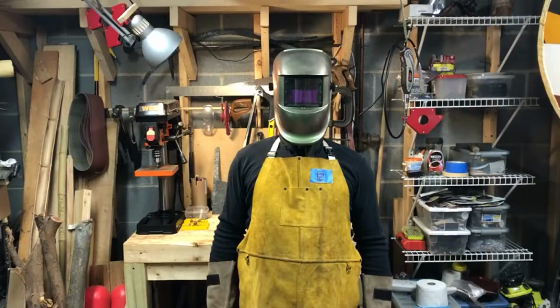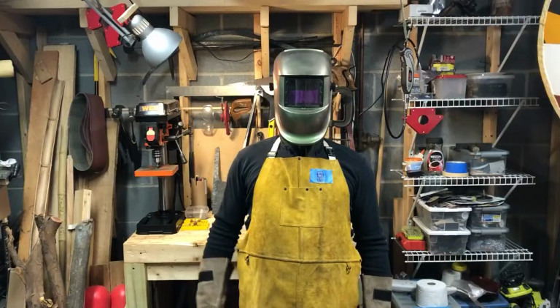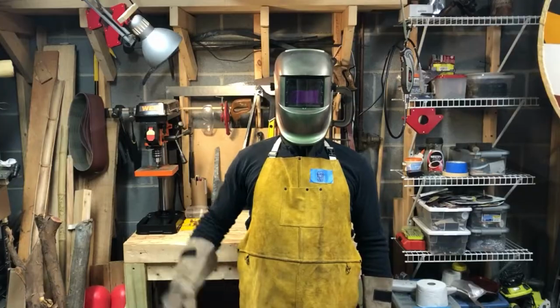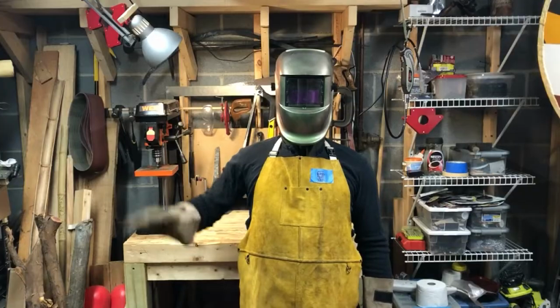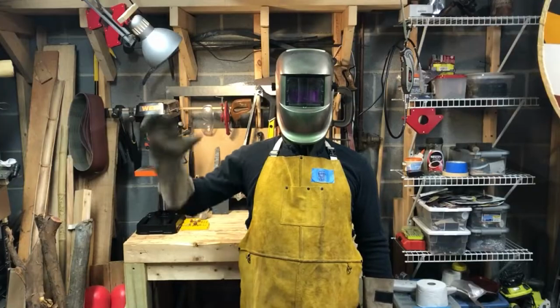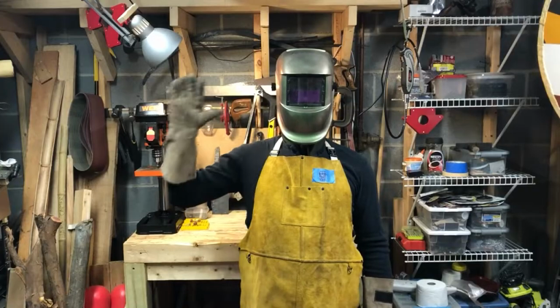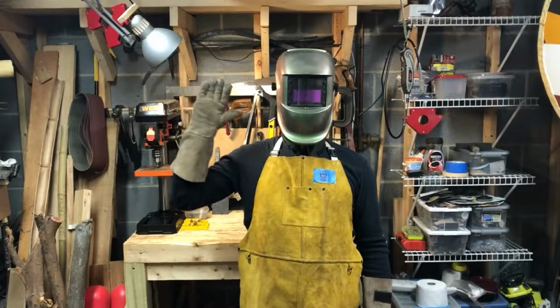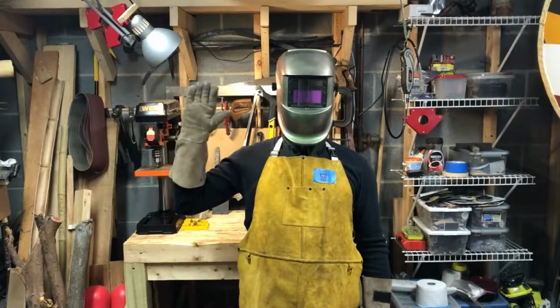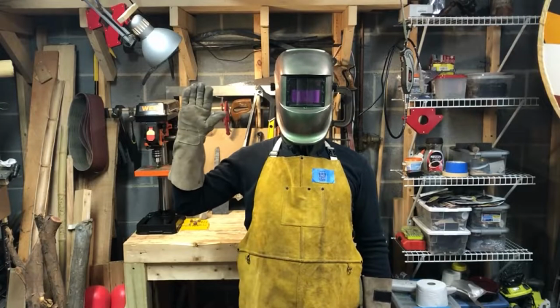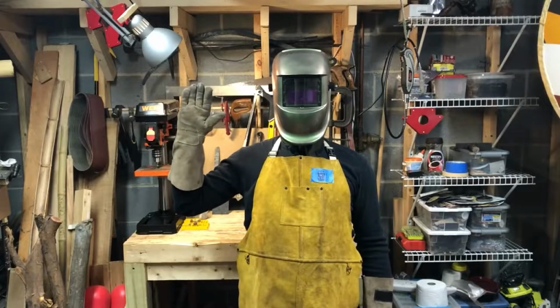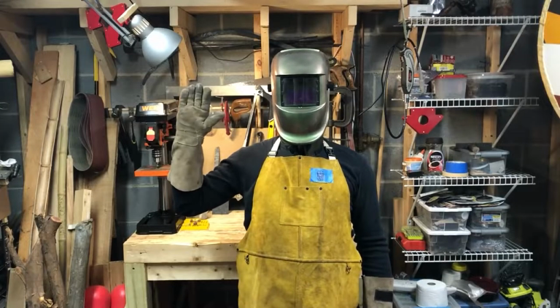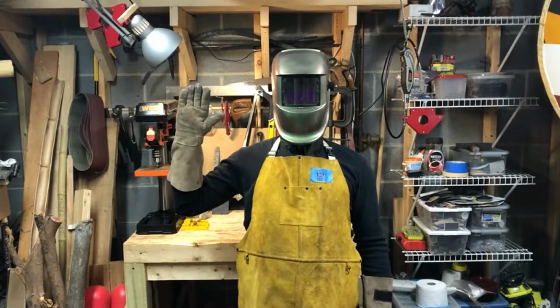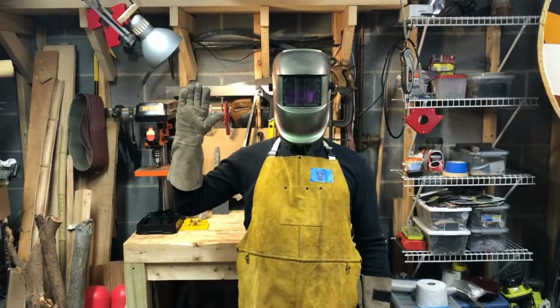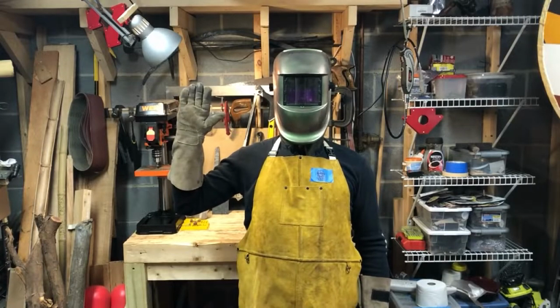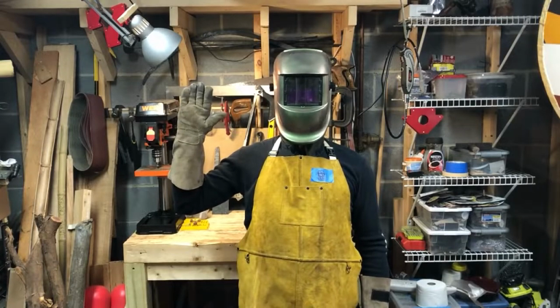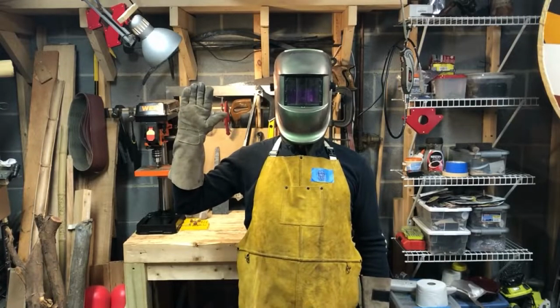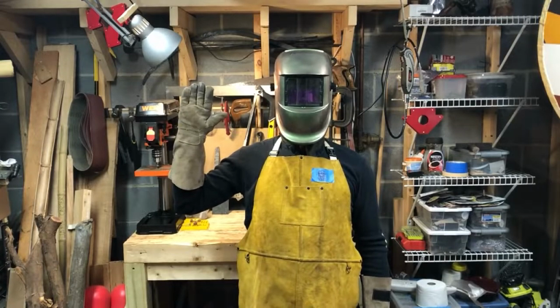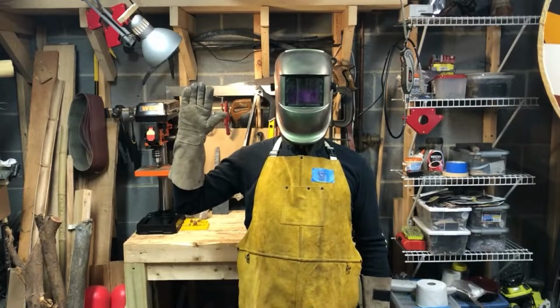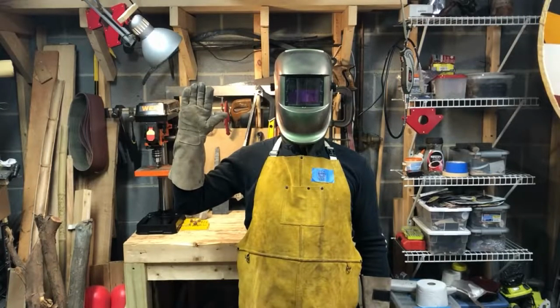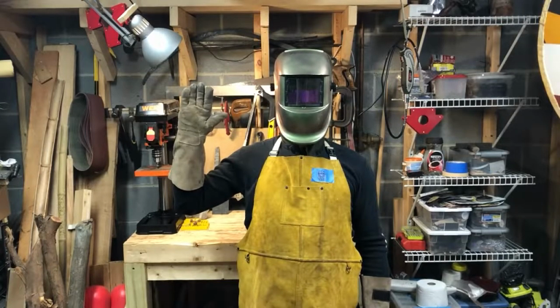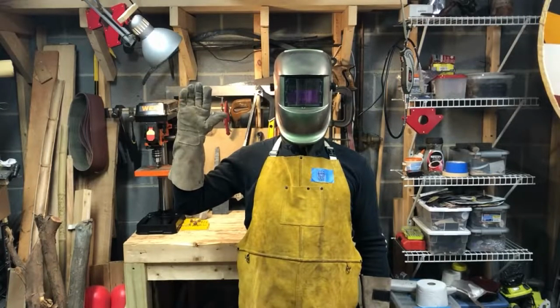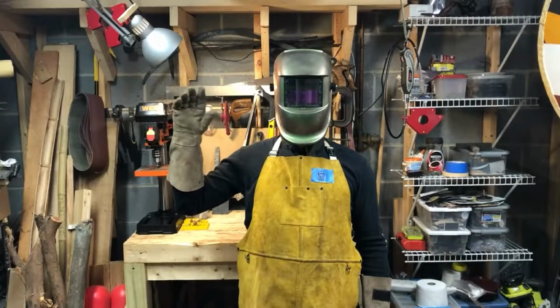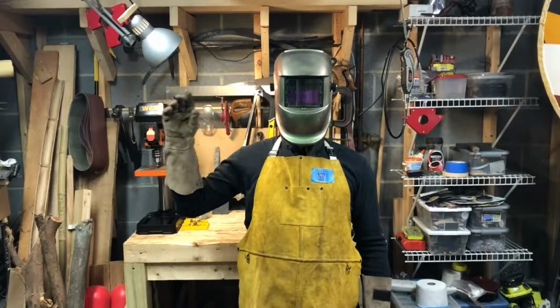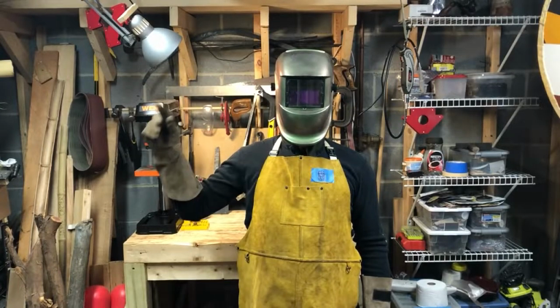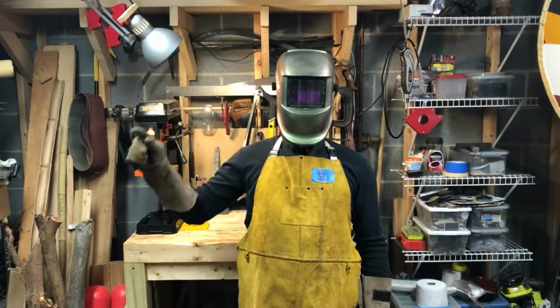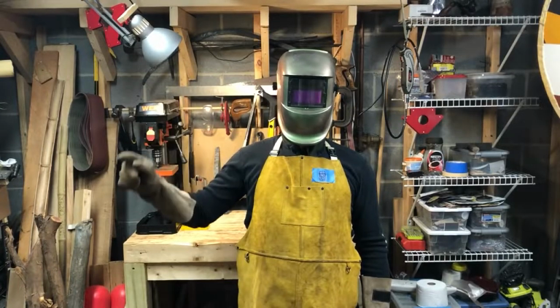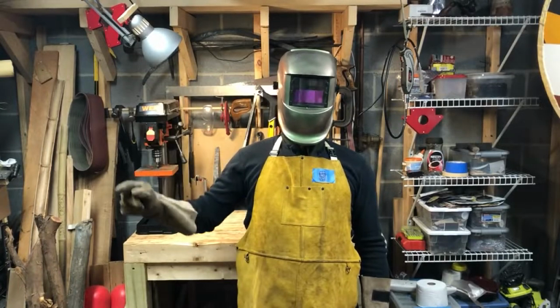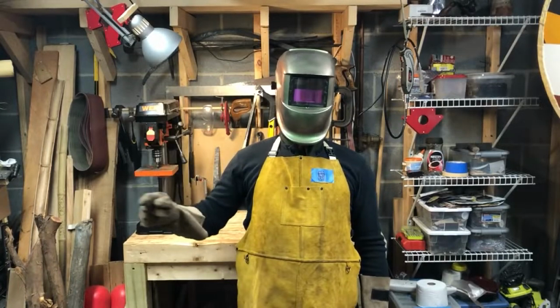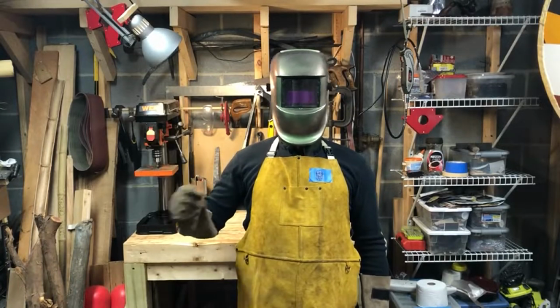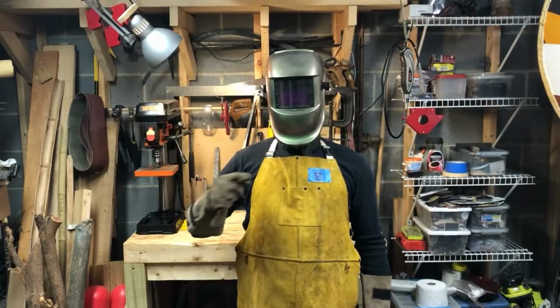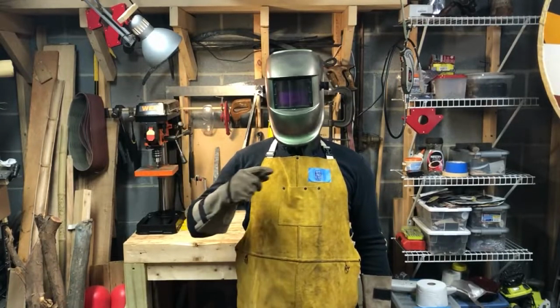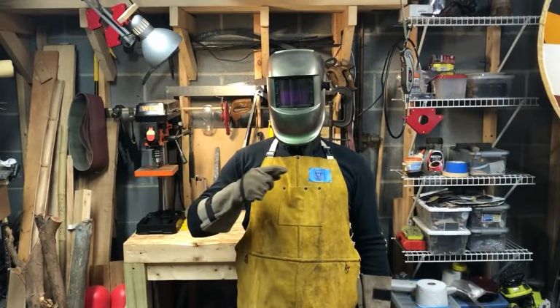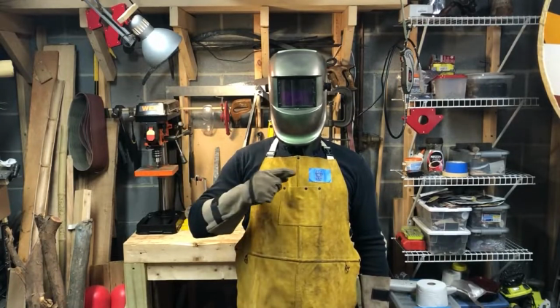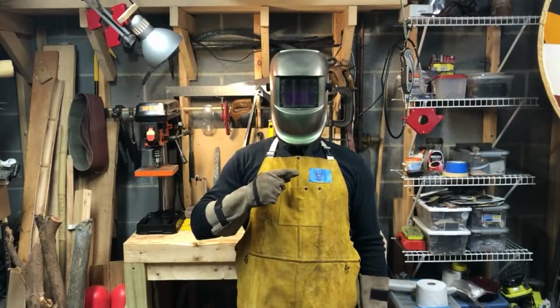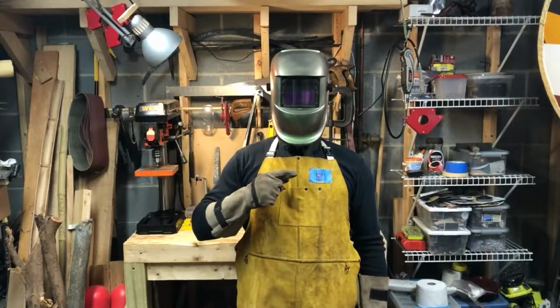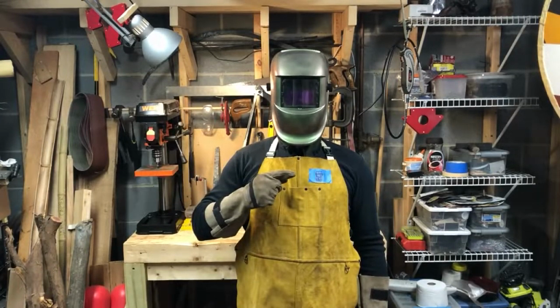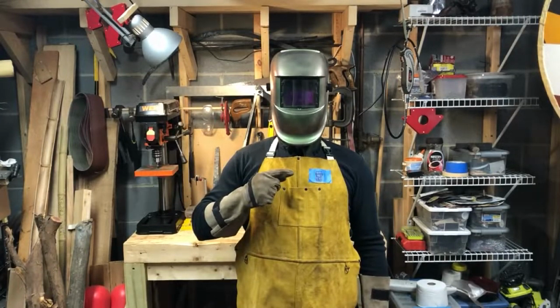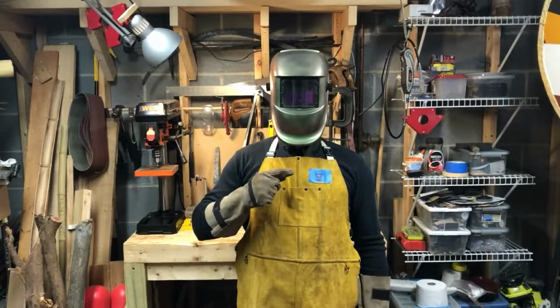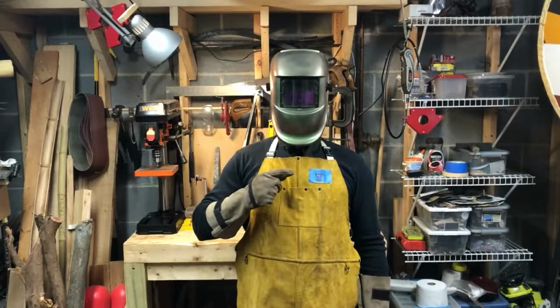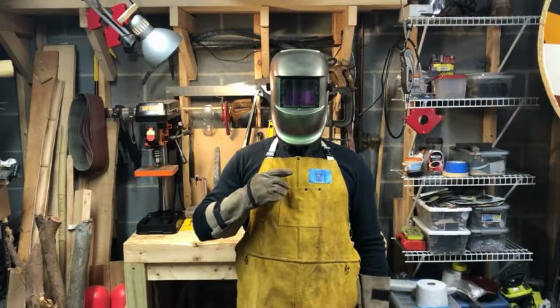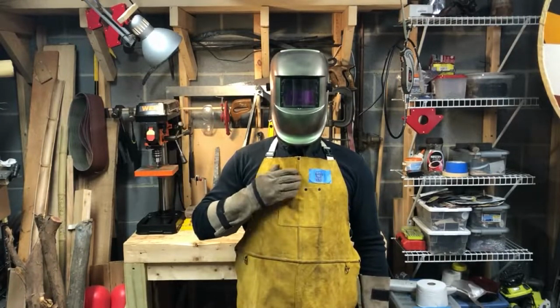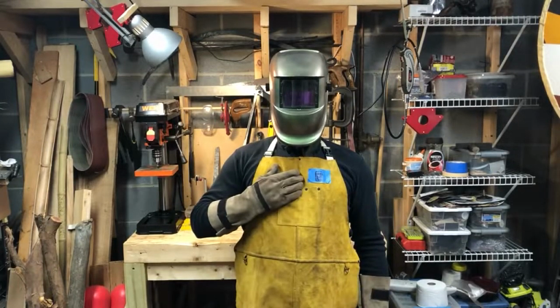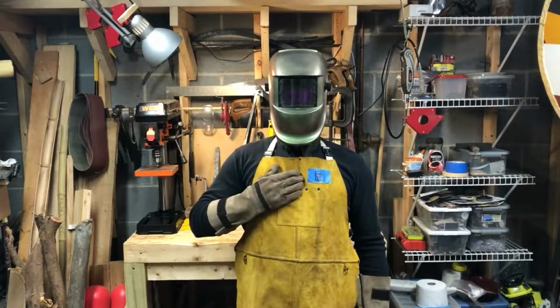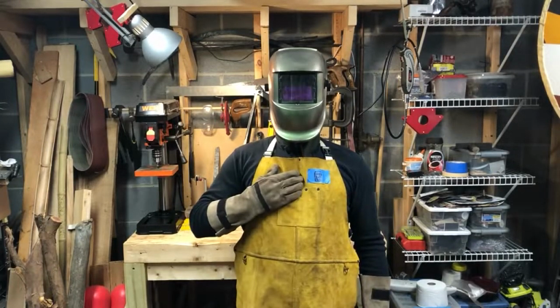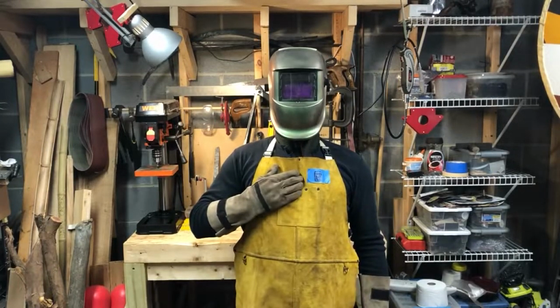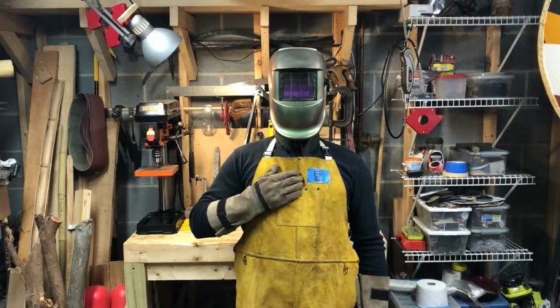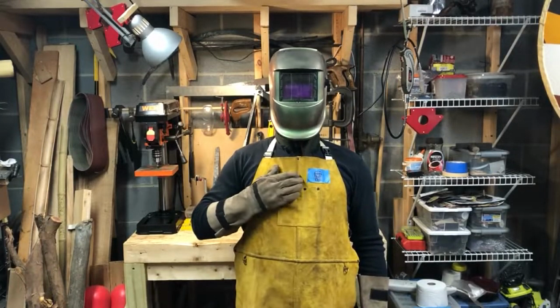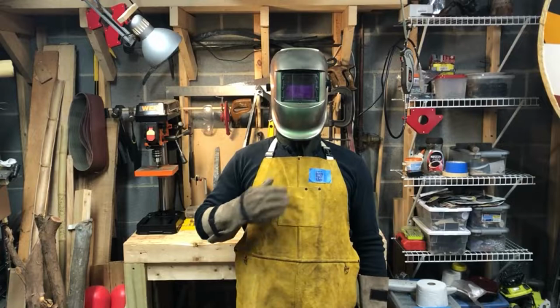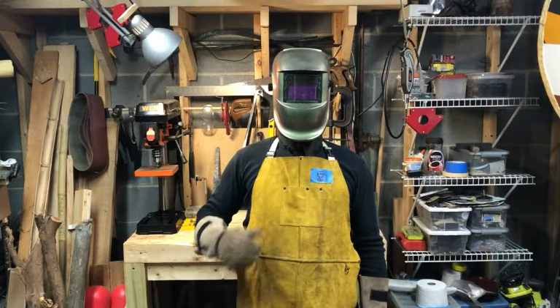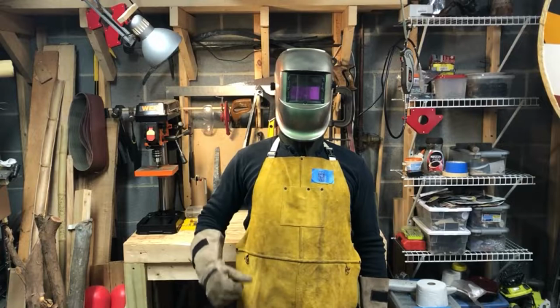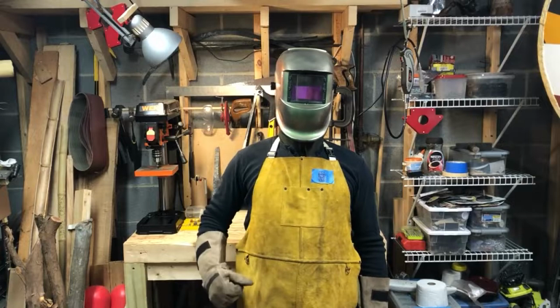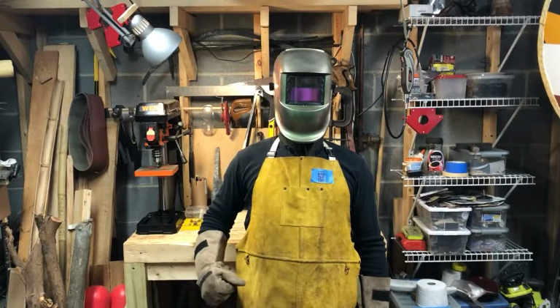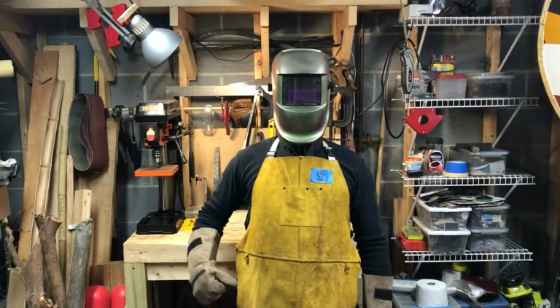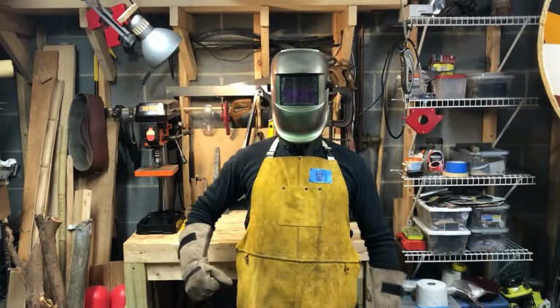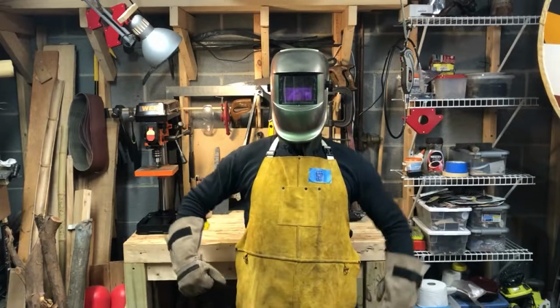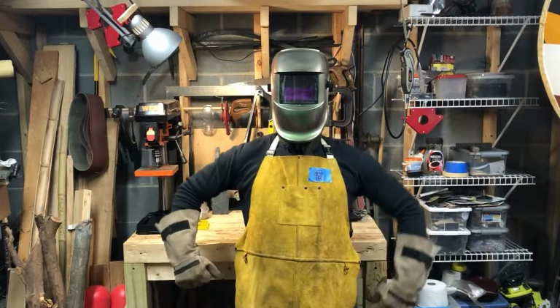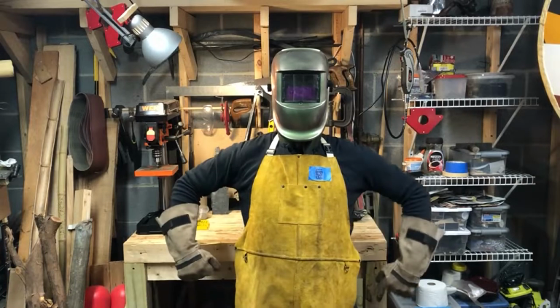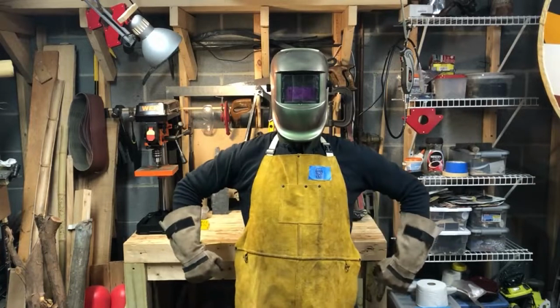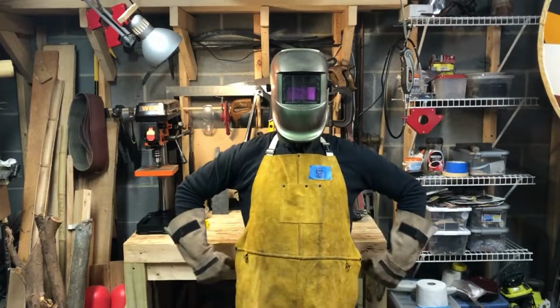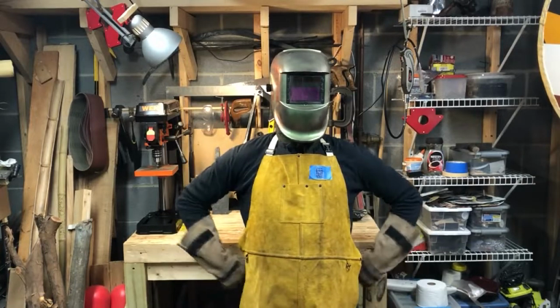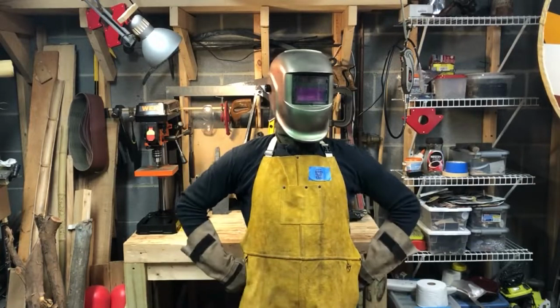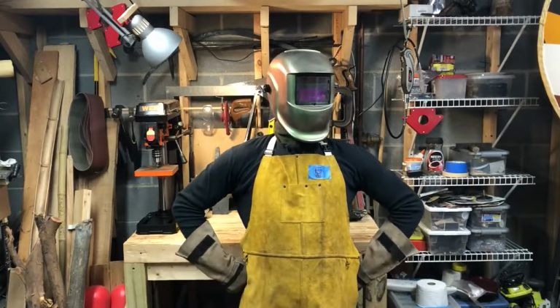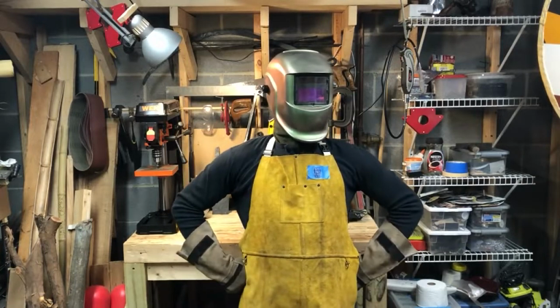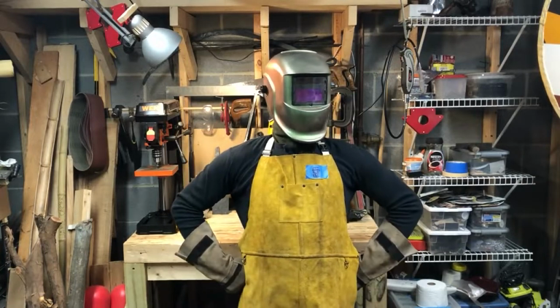Greetings, fine people. My name is Leonard, and I am a Junk Crafter.